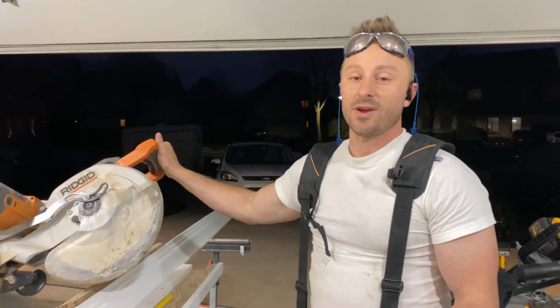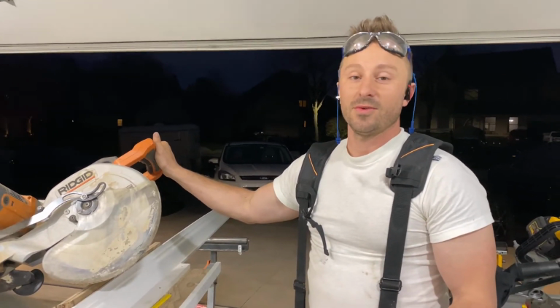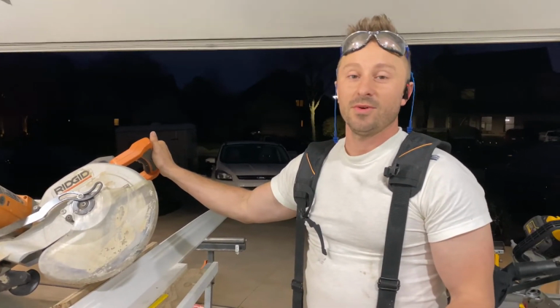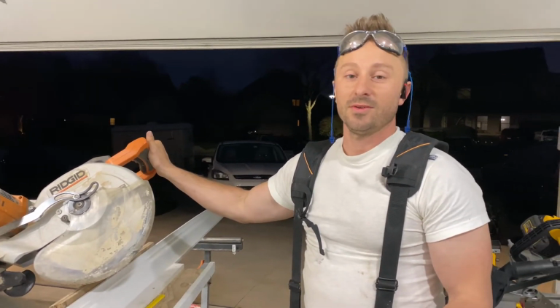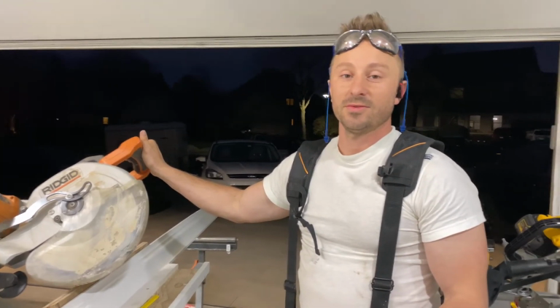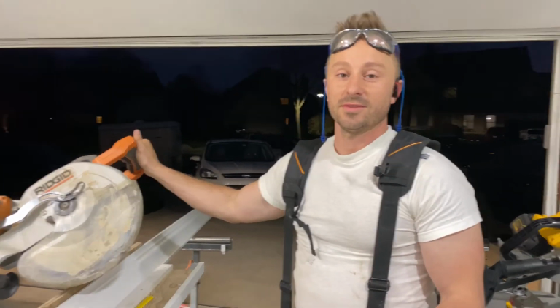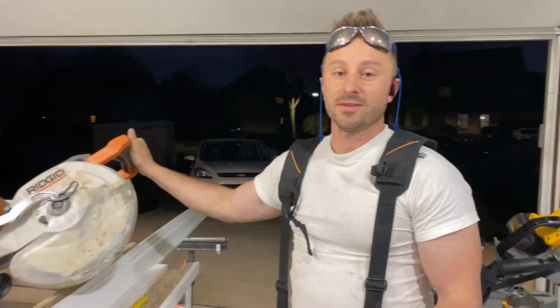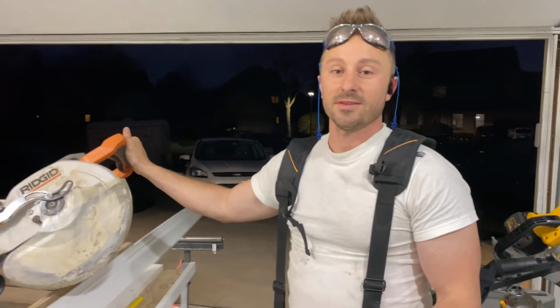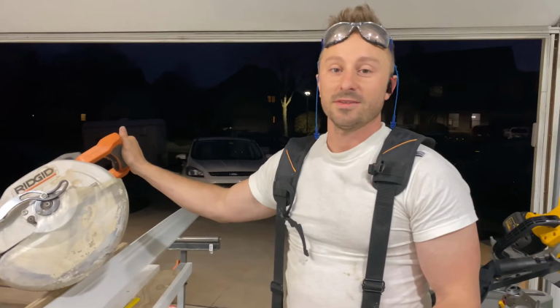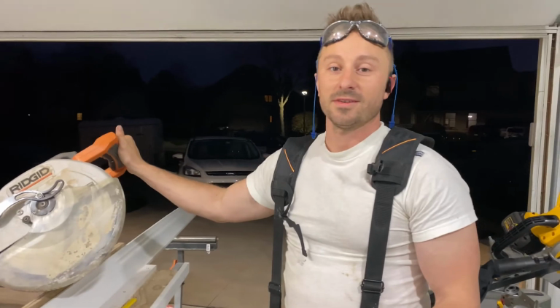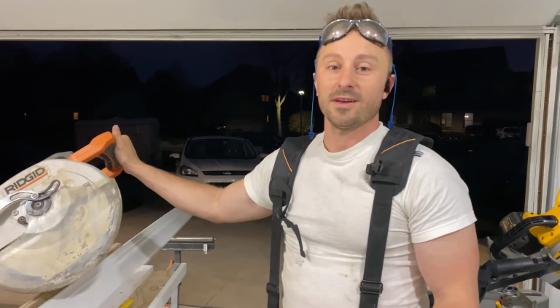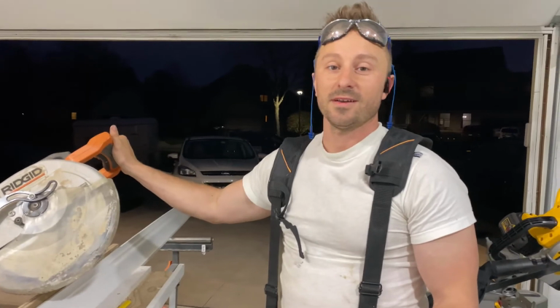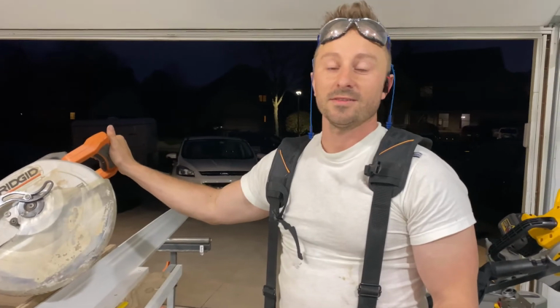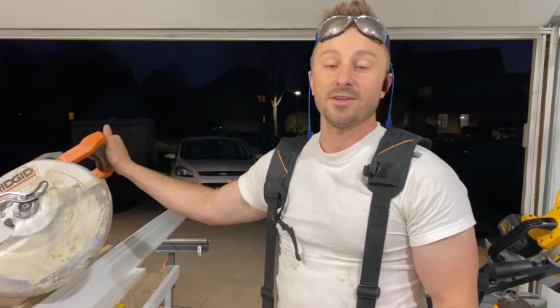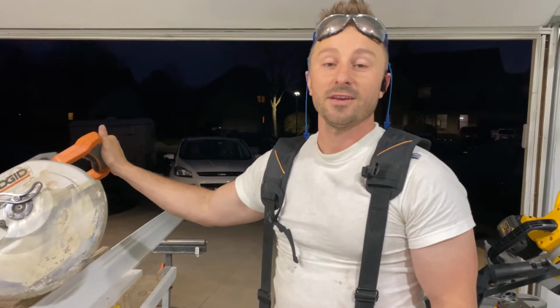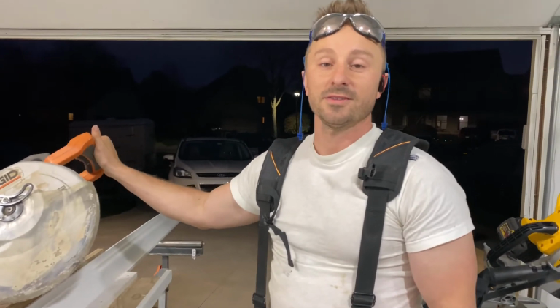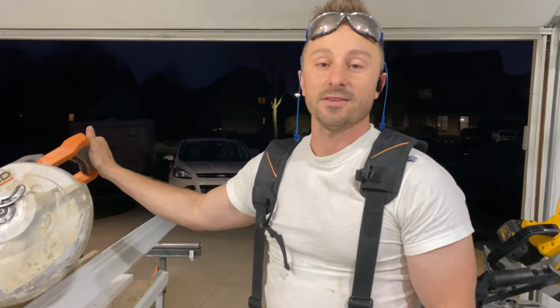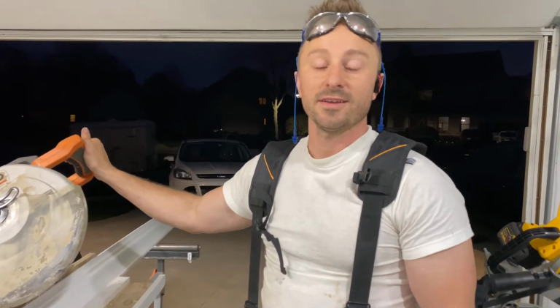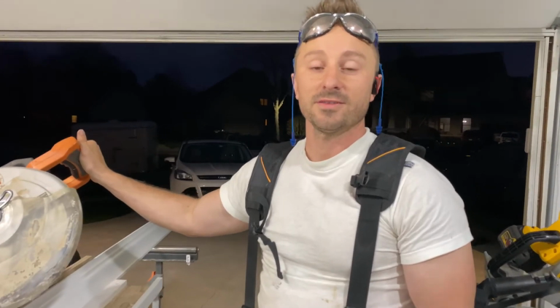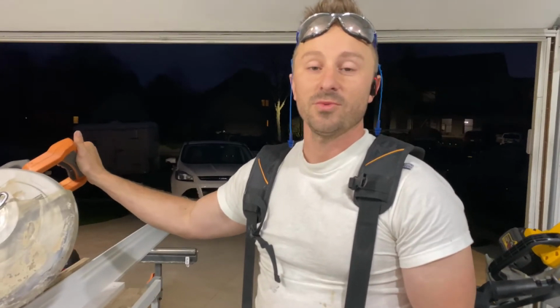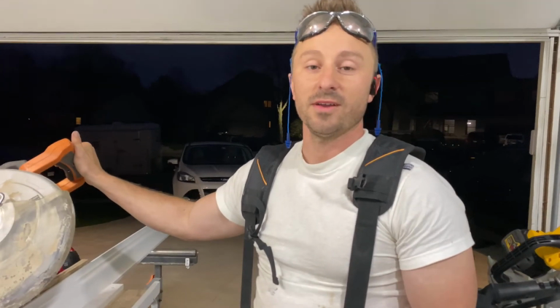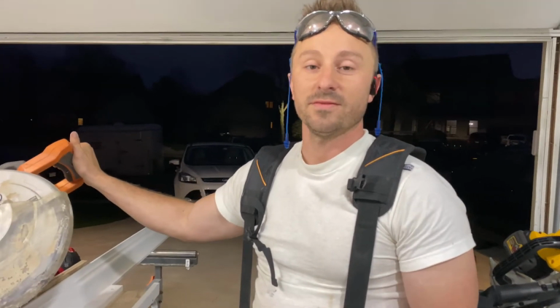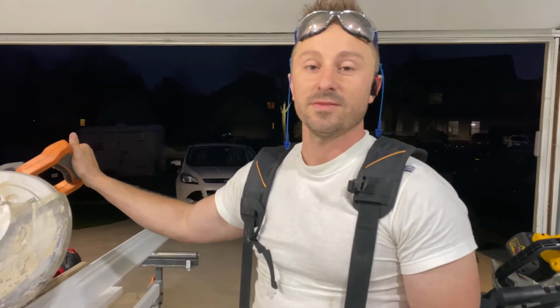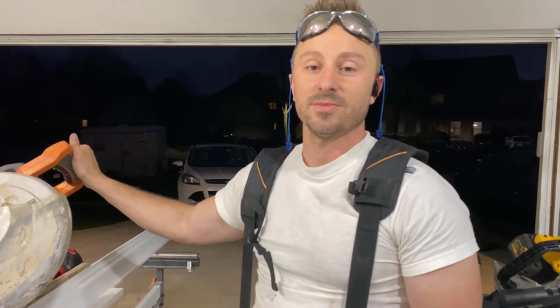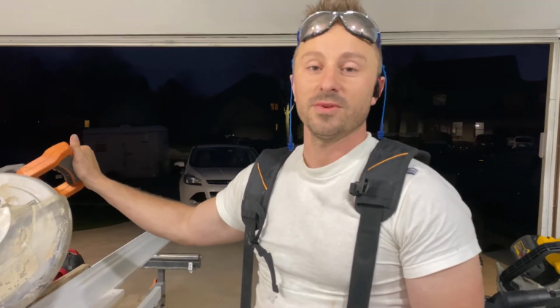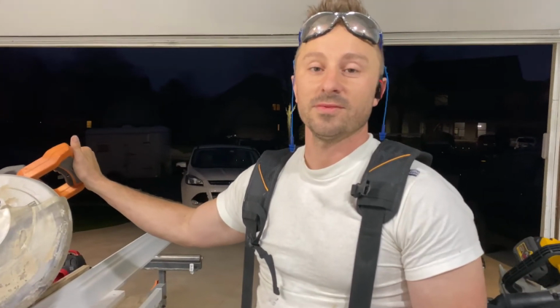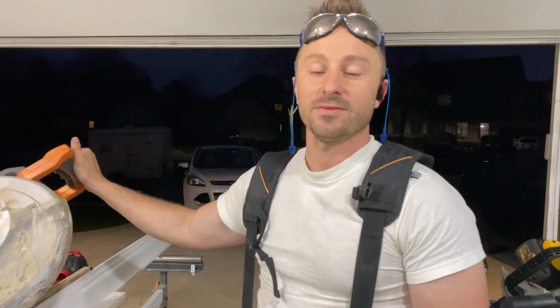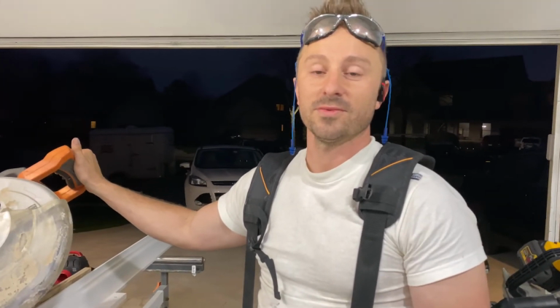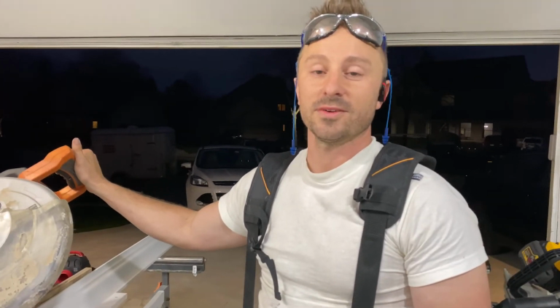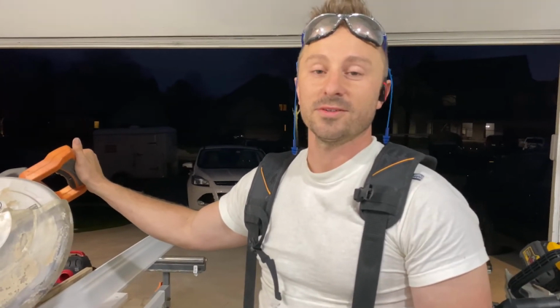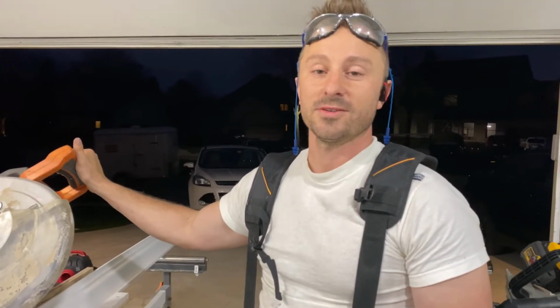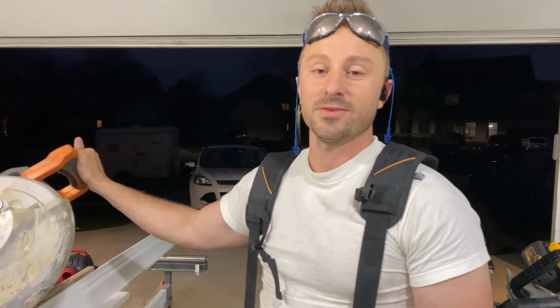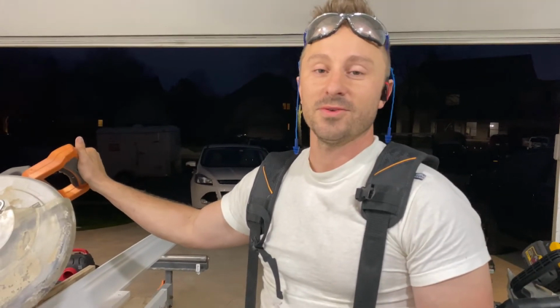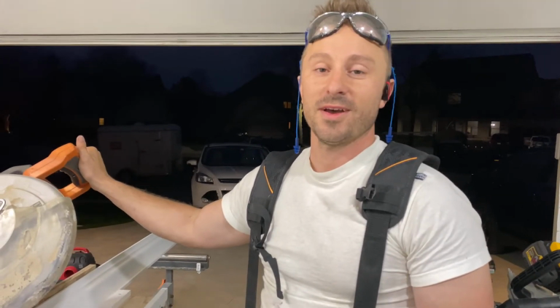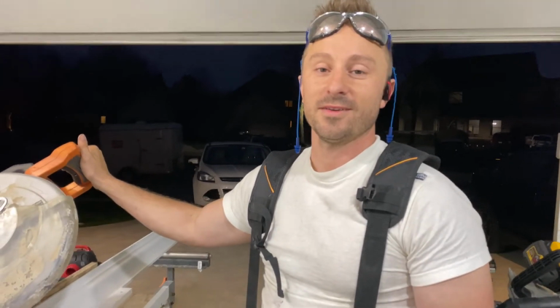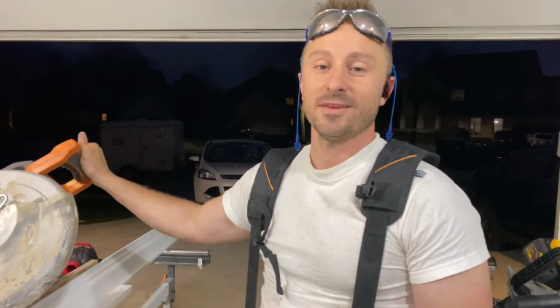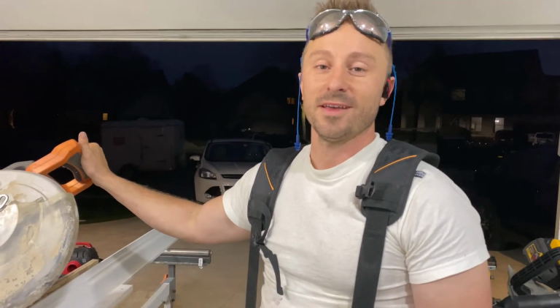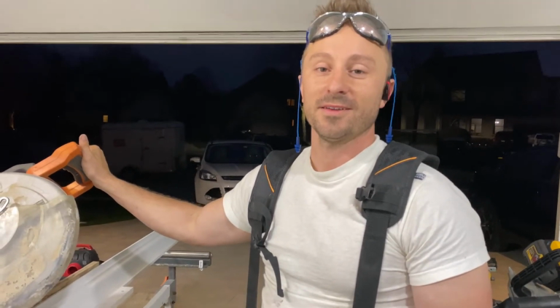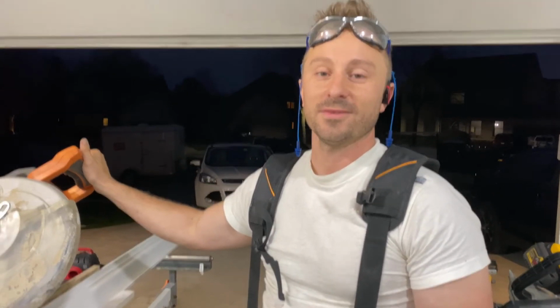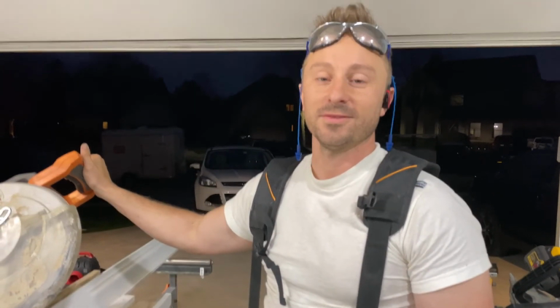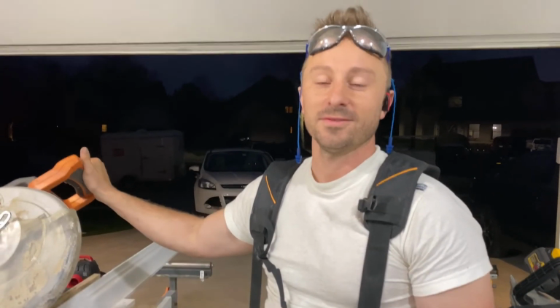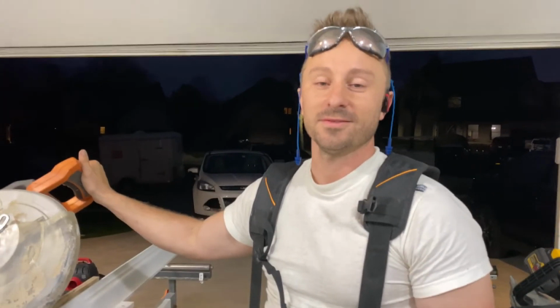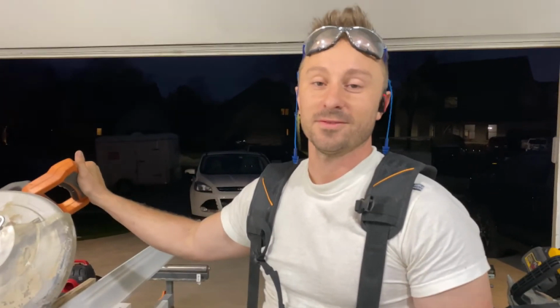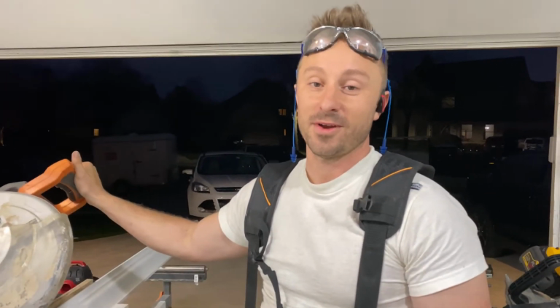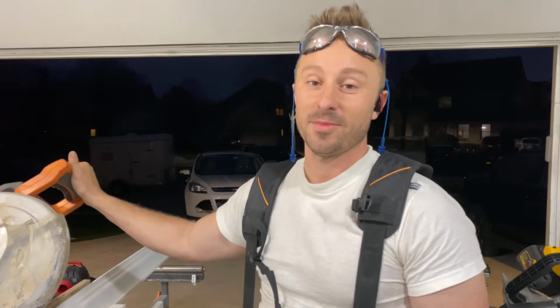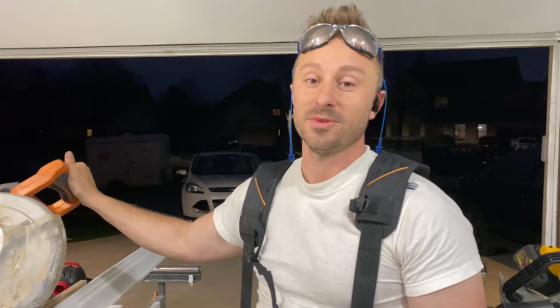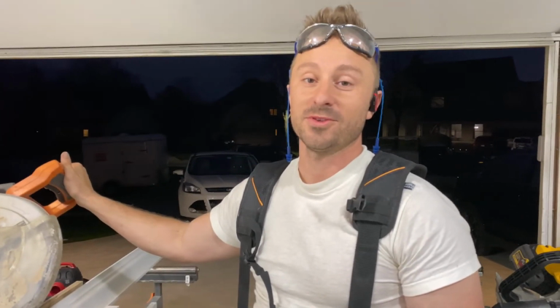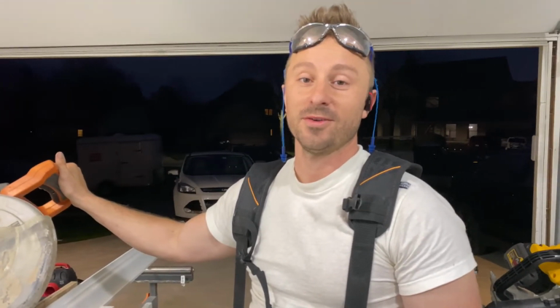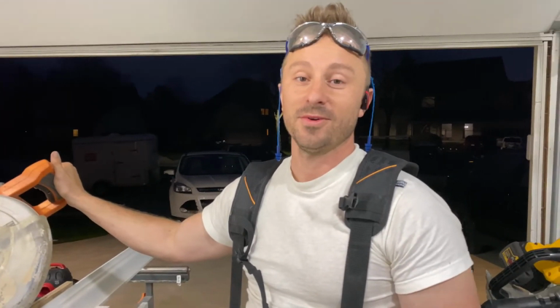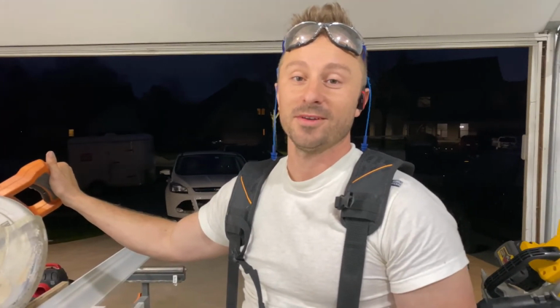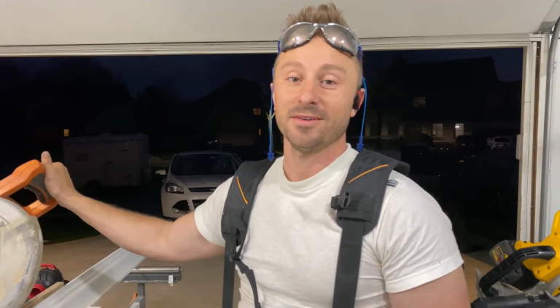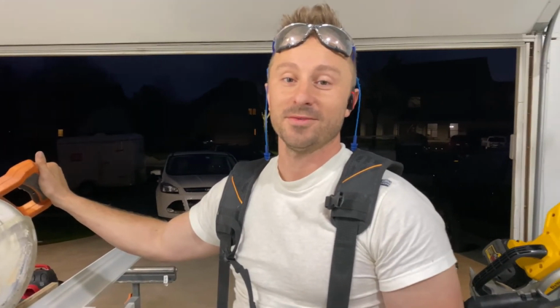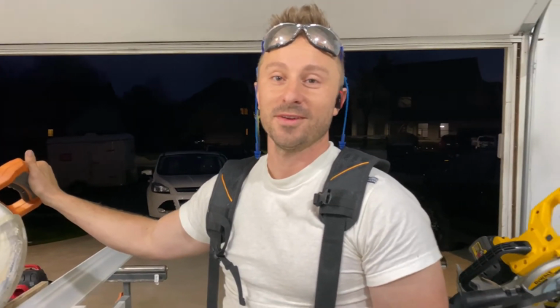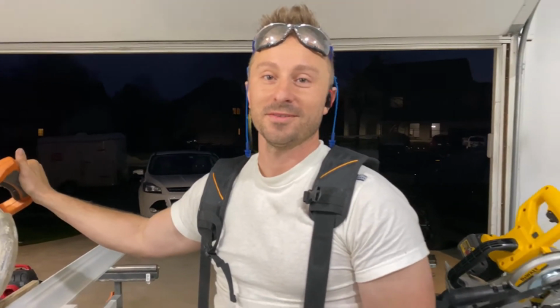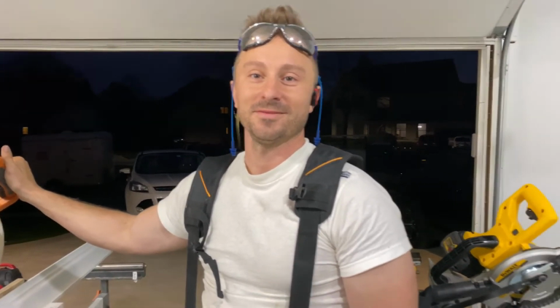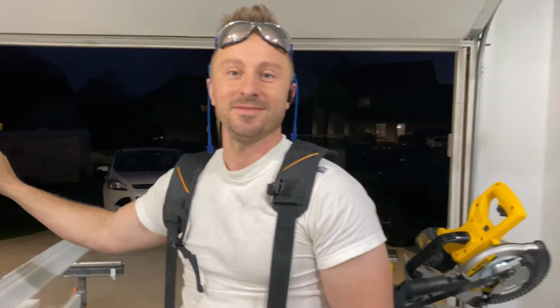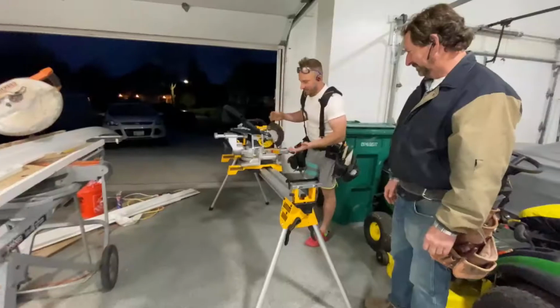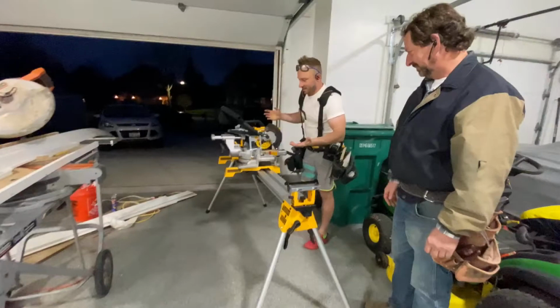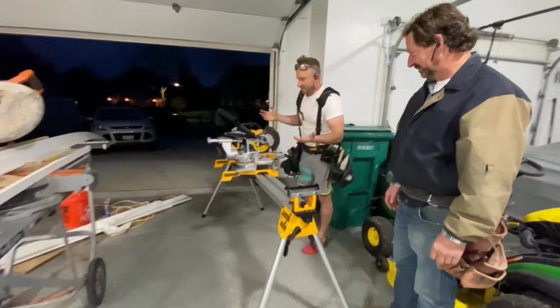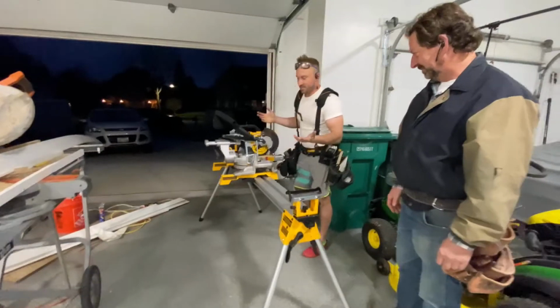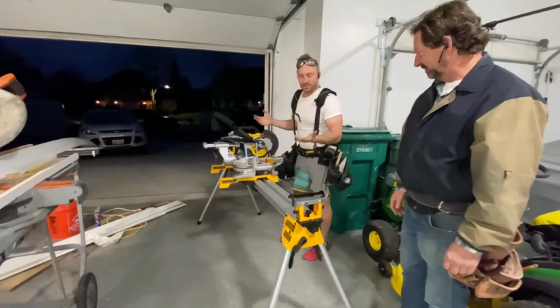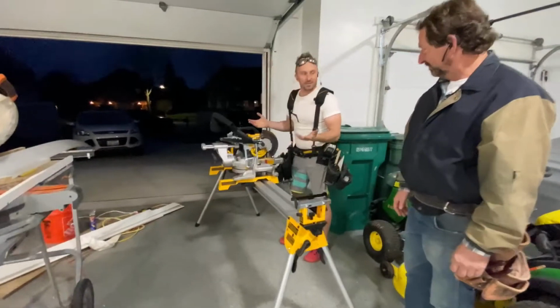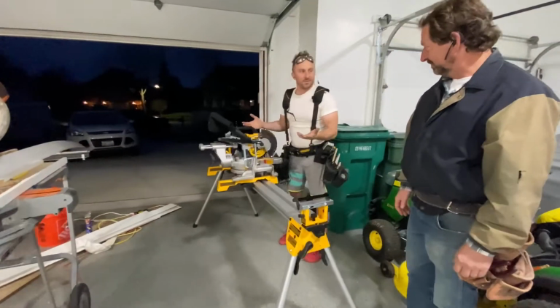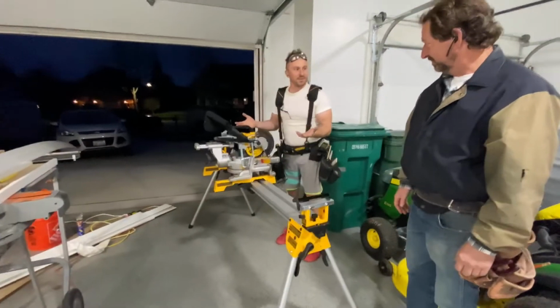Drywall was just challenging — lots of waves. But we're going to show you how to handle crappy drywall. Nothing really fits.